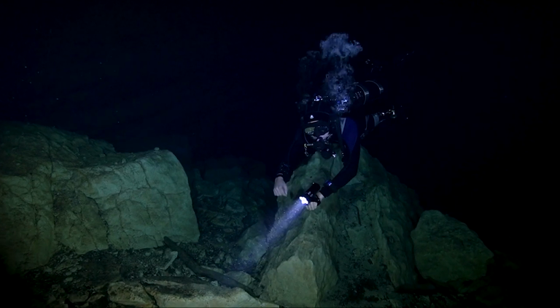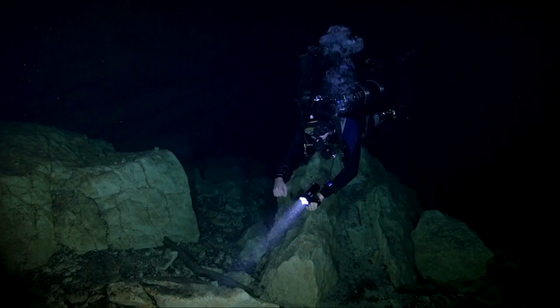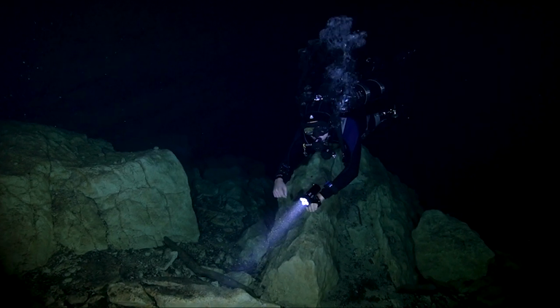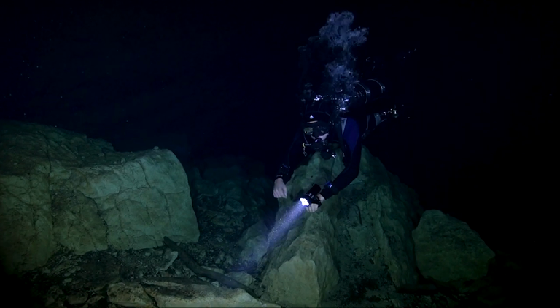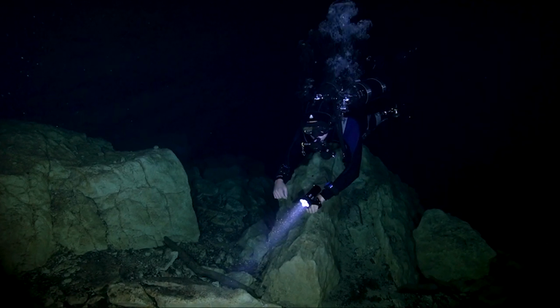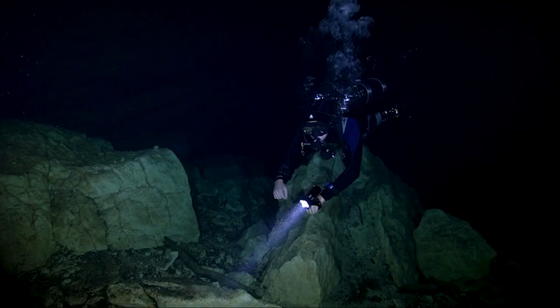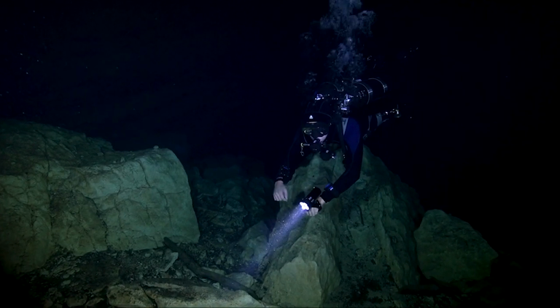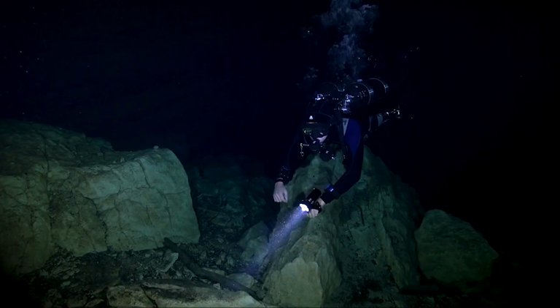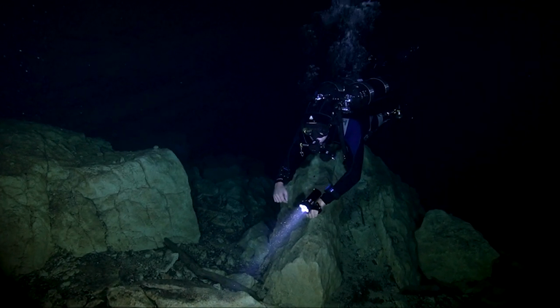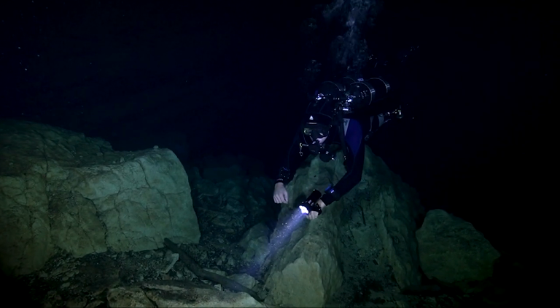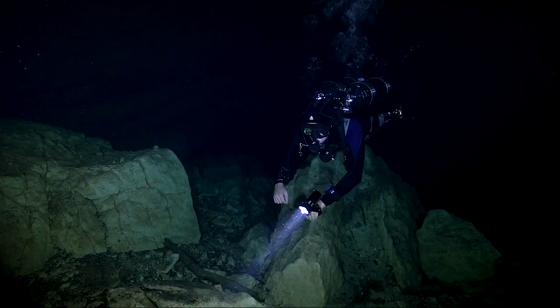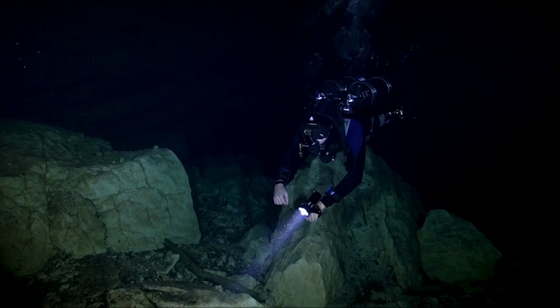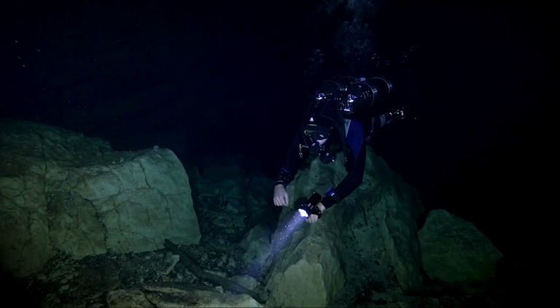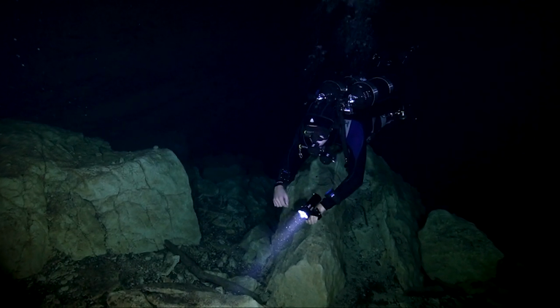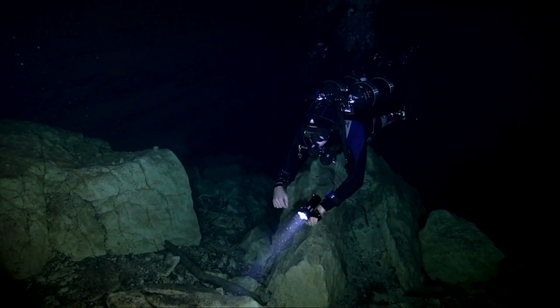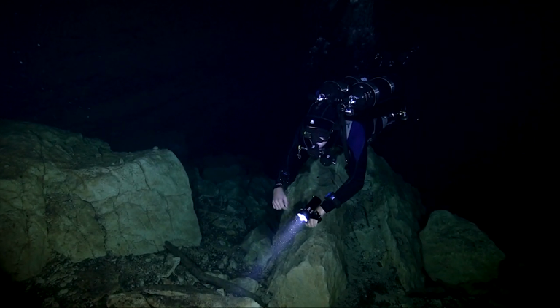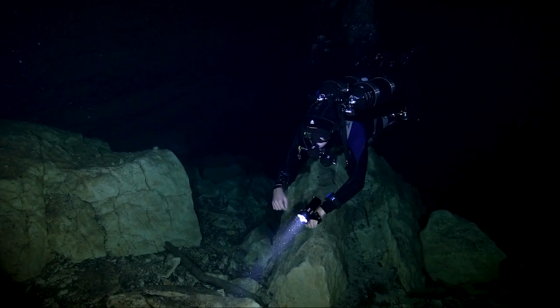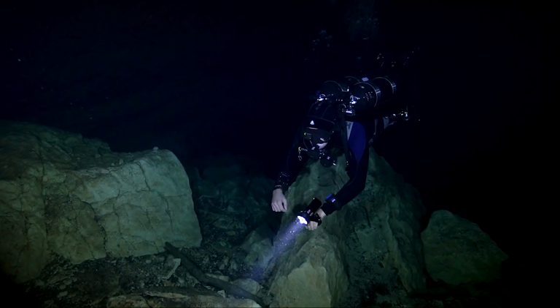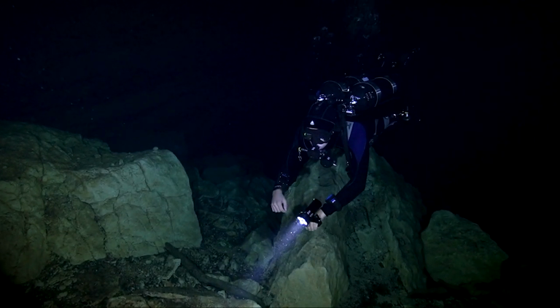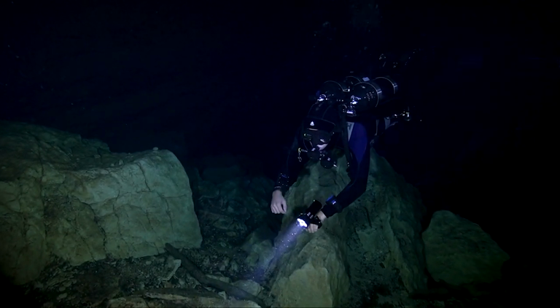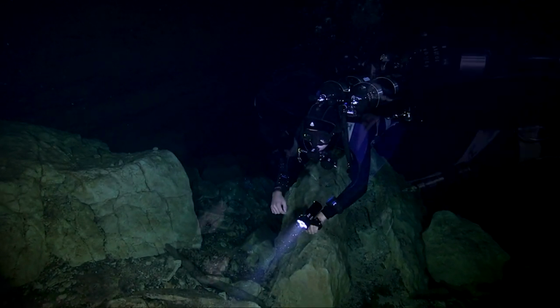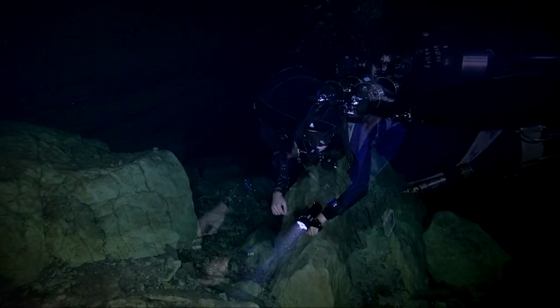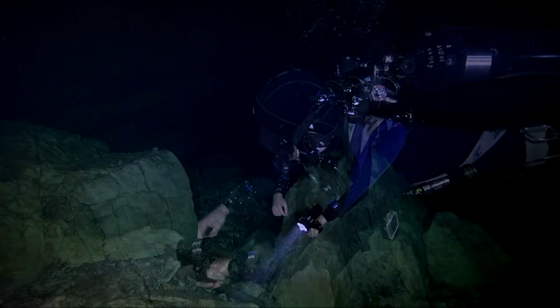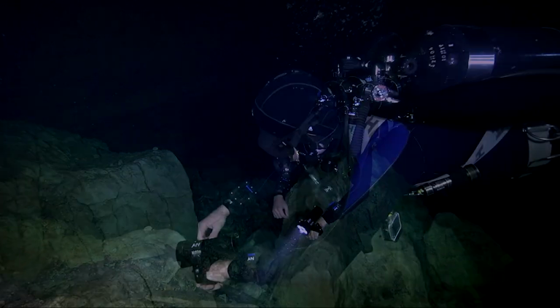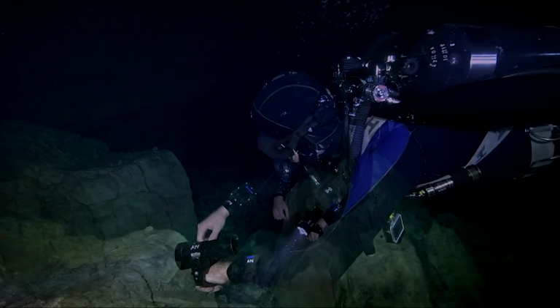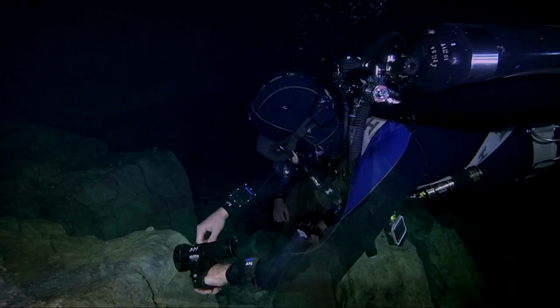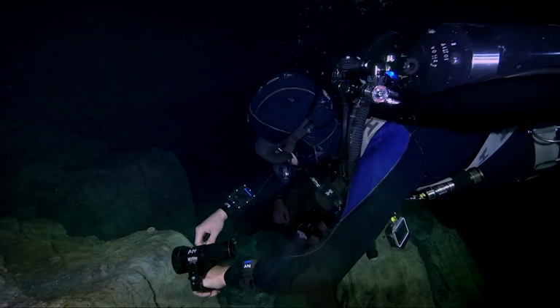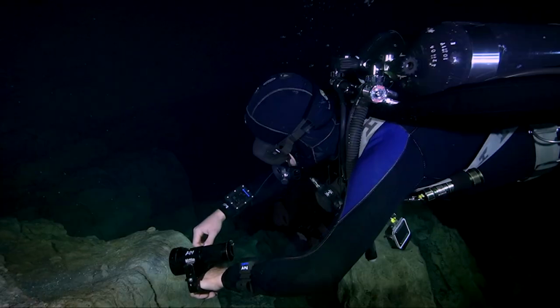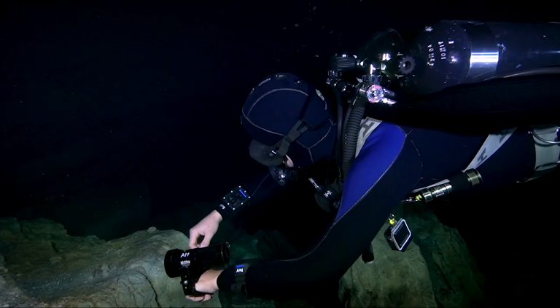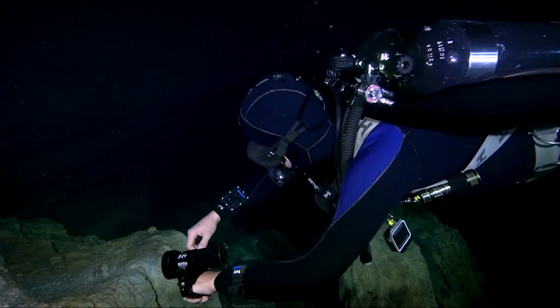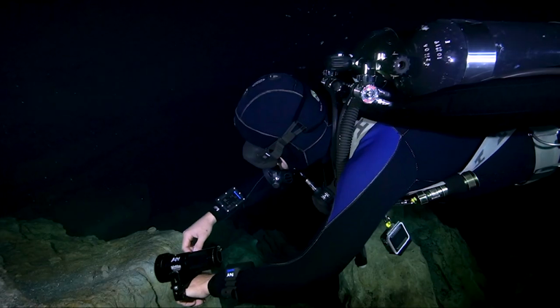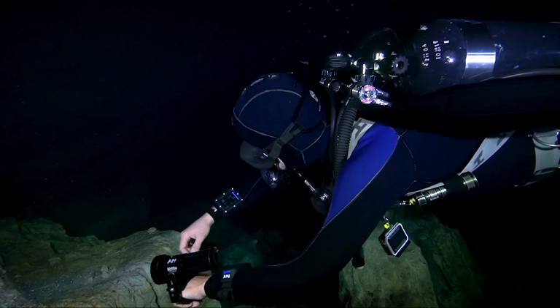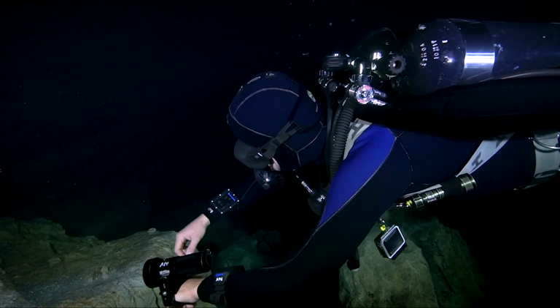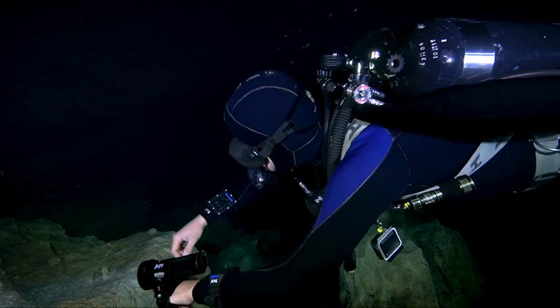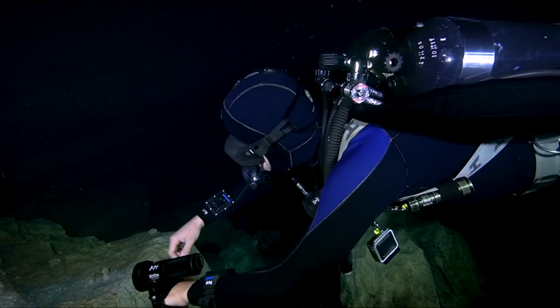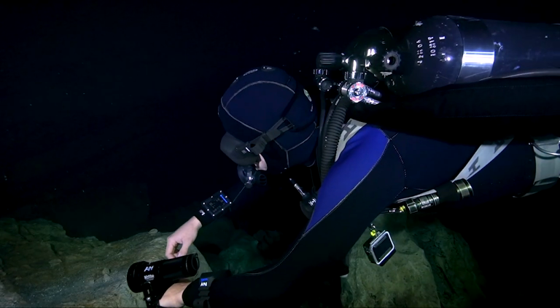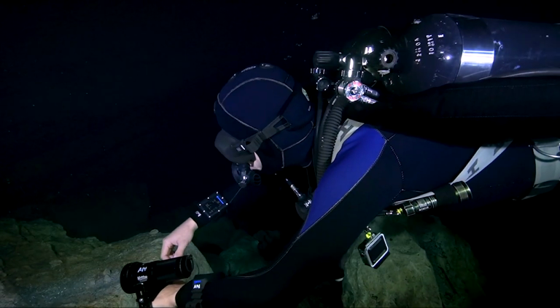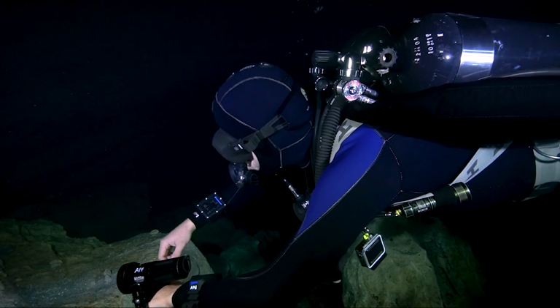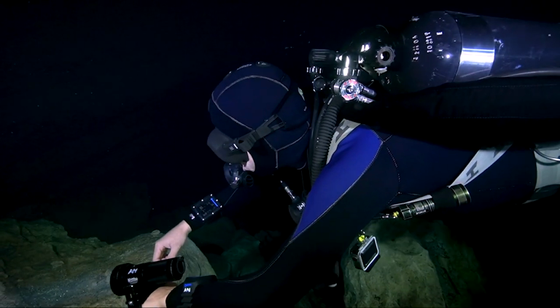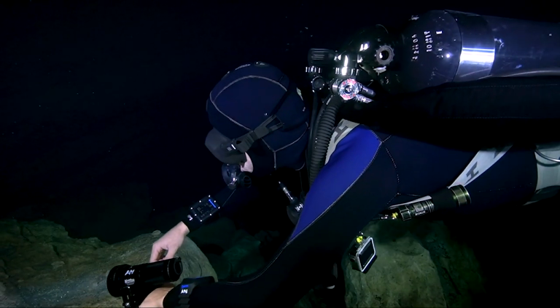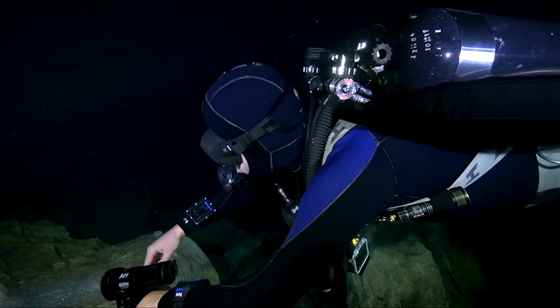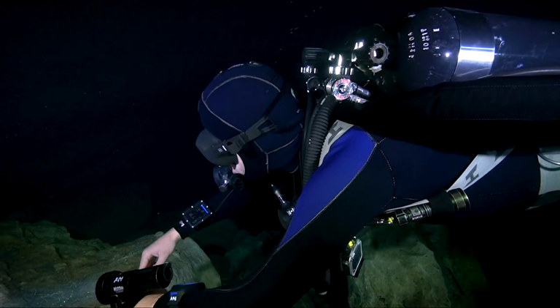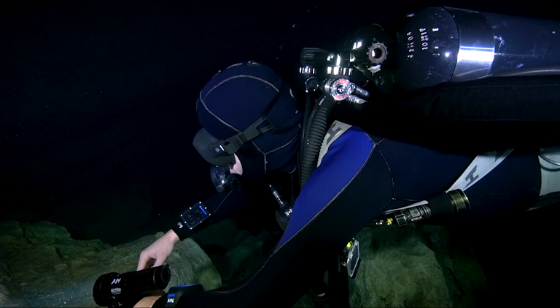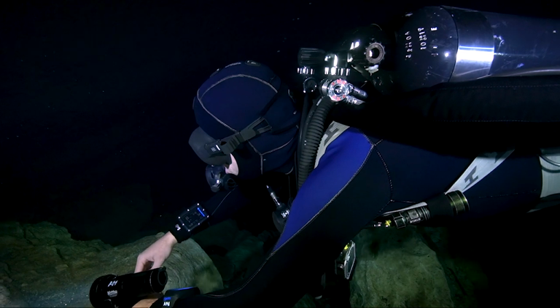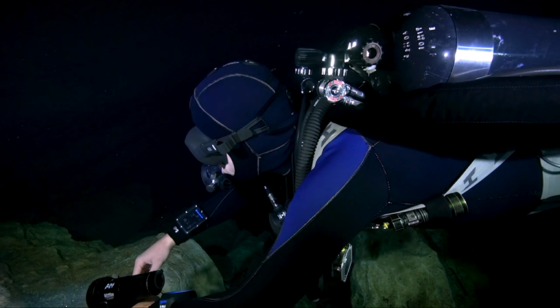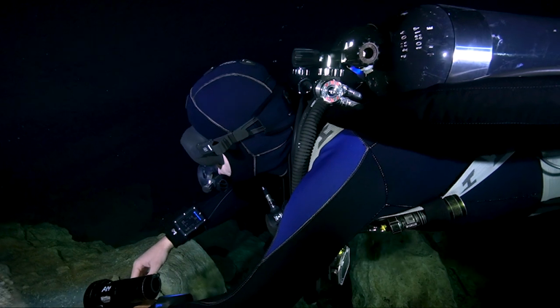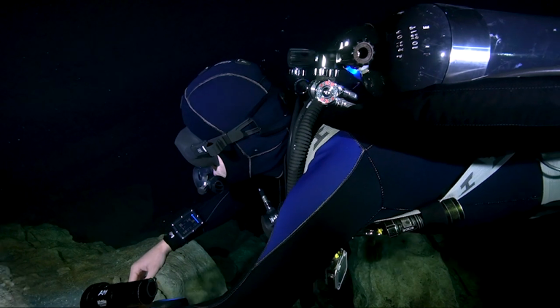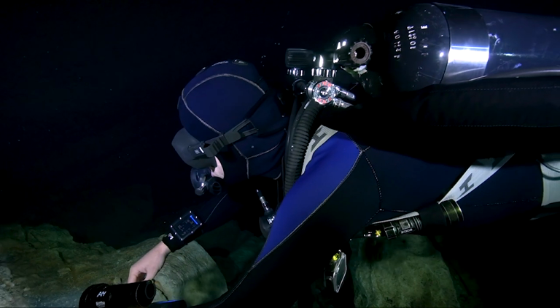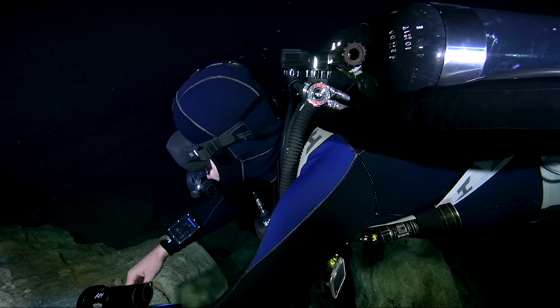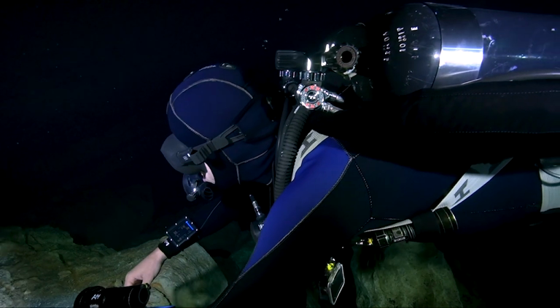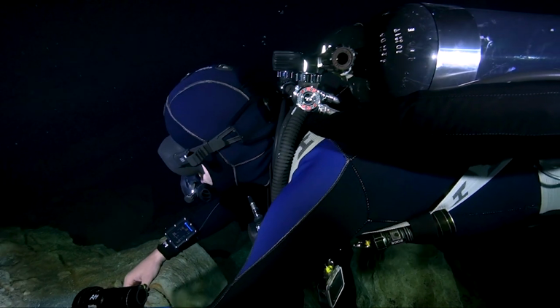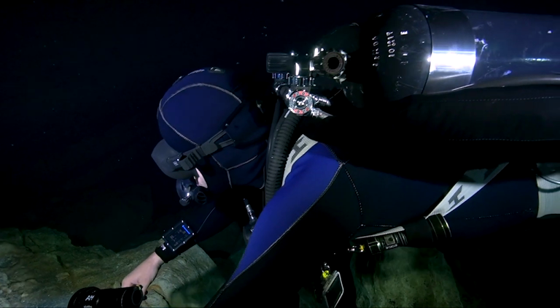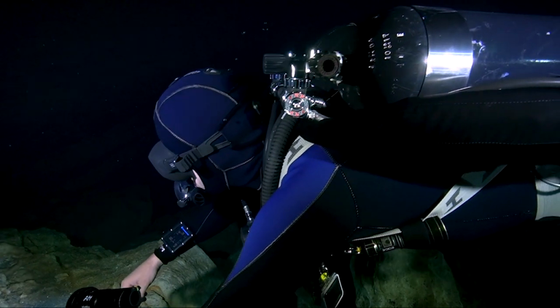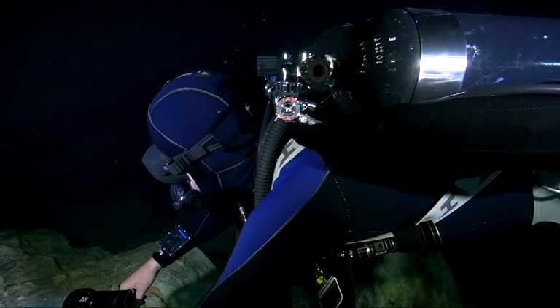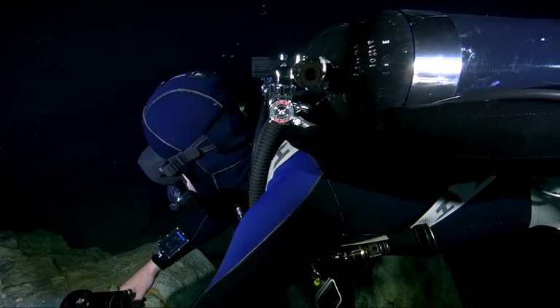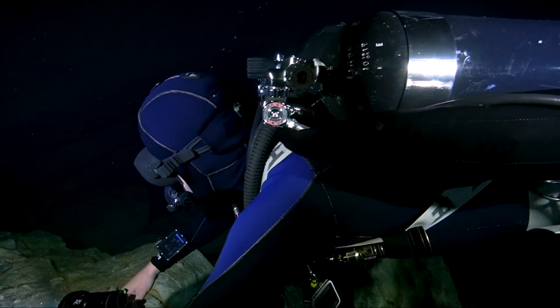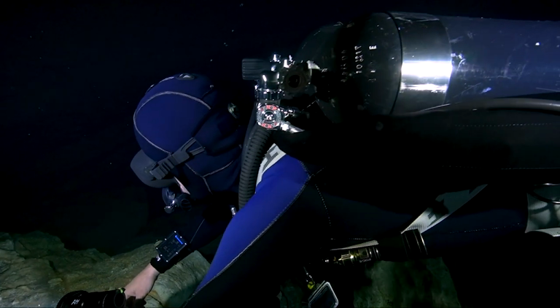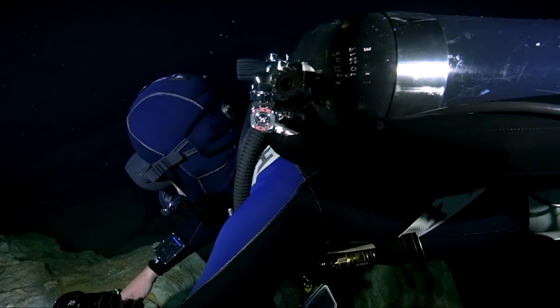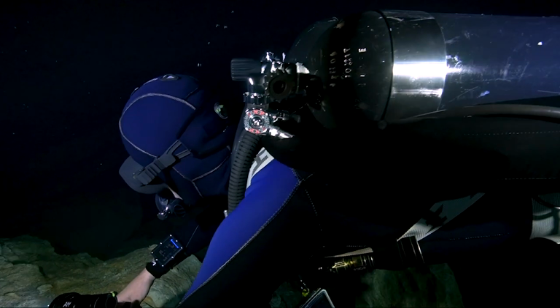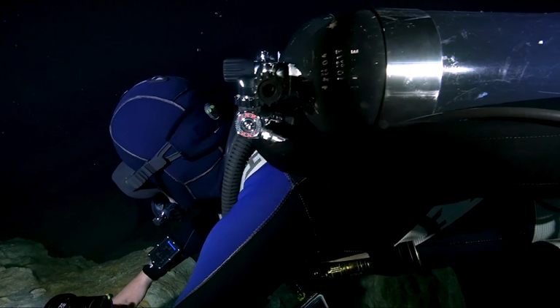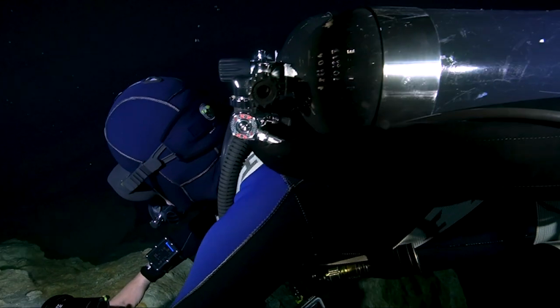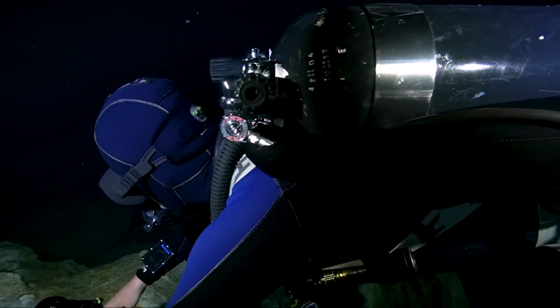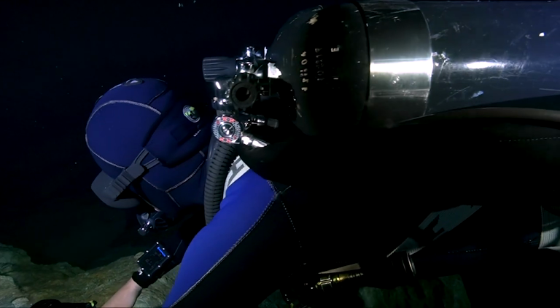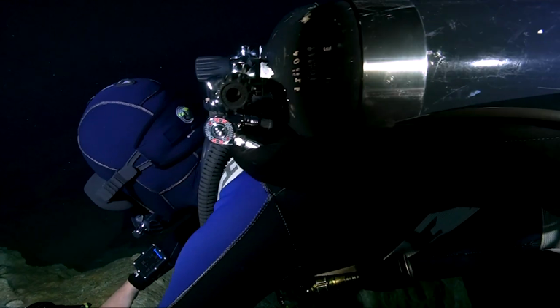In this cavern, you can go down to about 130 feet and still stay within recreational limits. But on this side, we're staying around 100 feet.